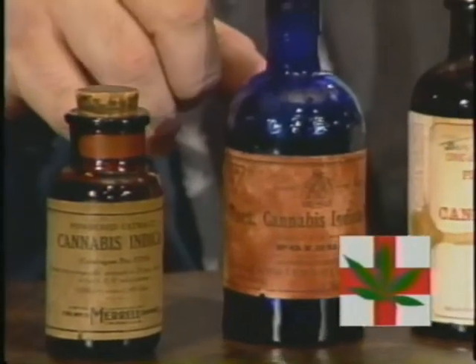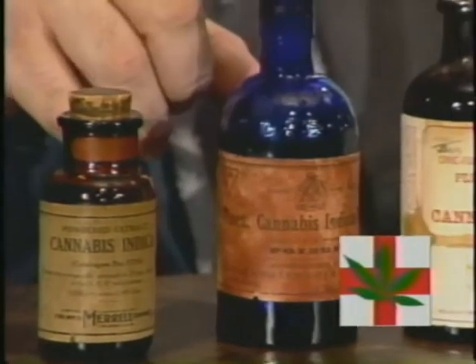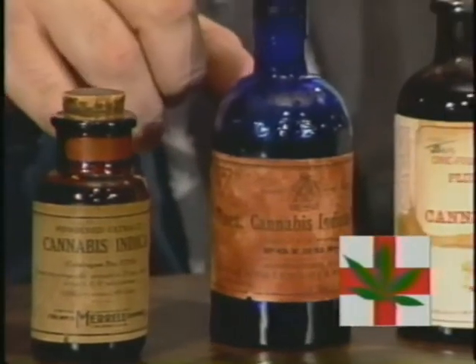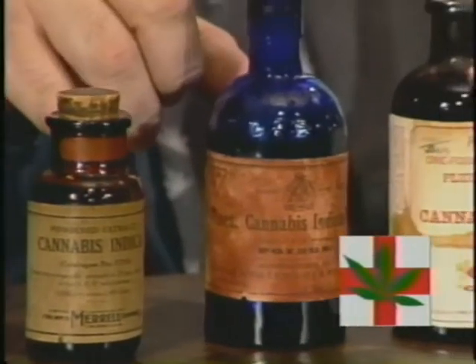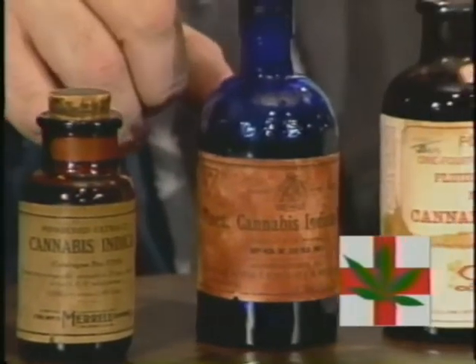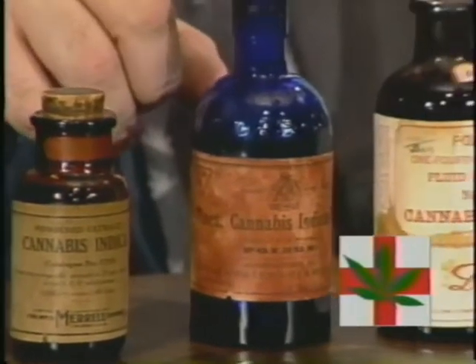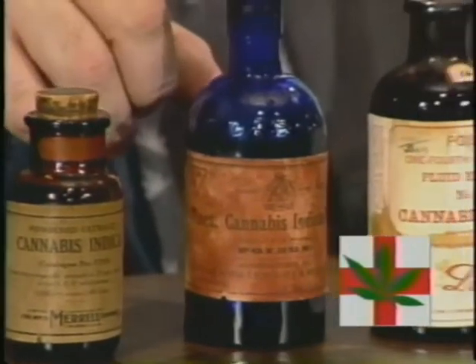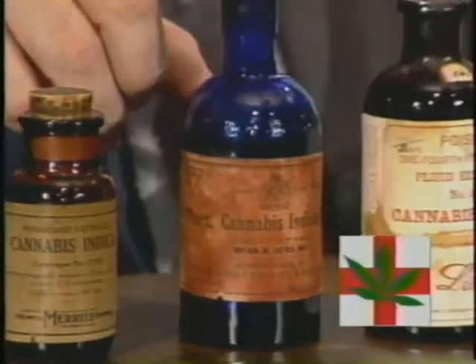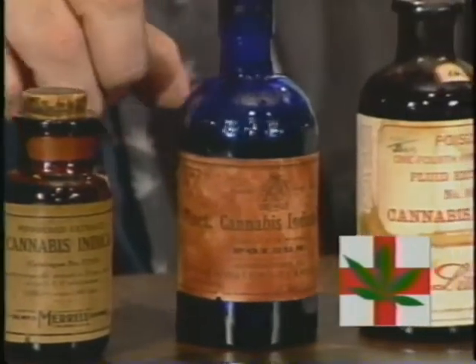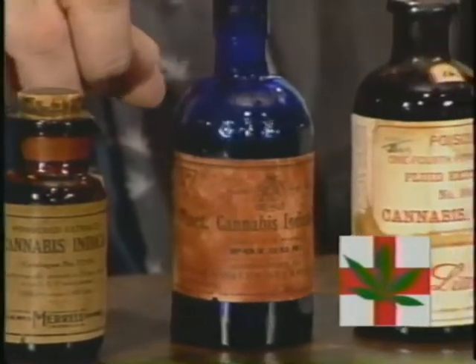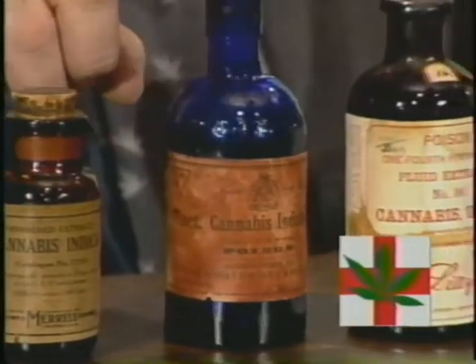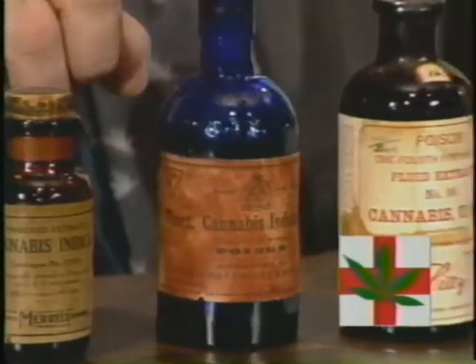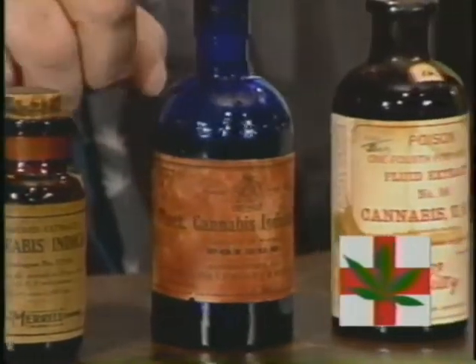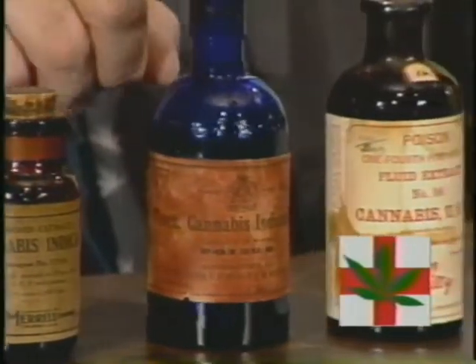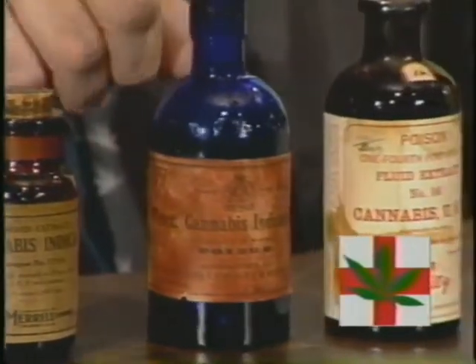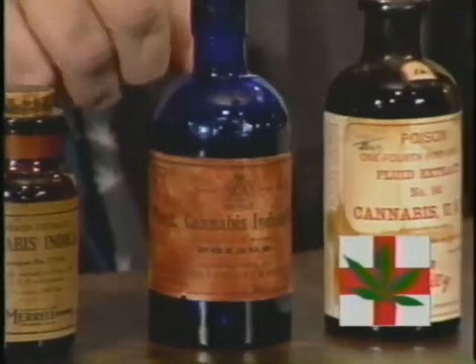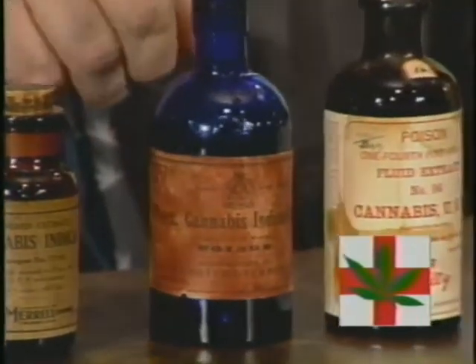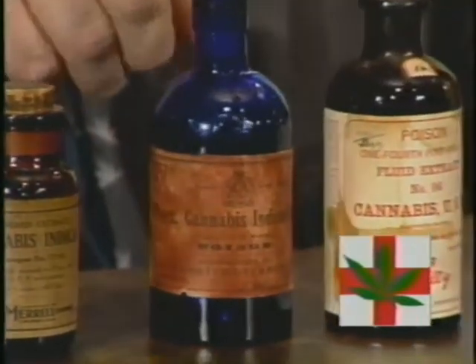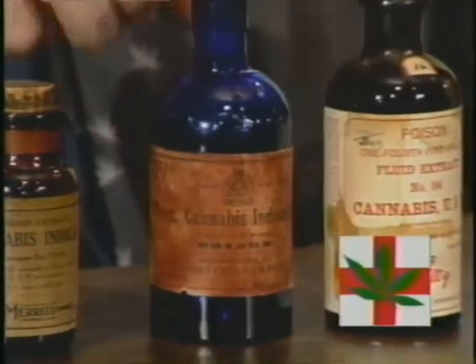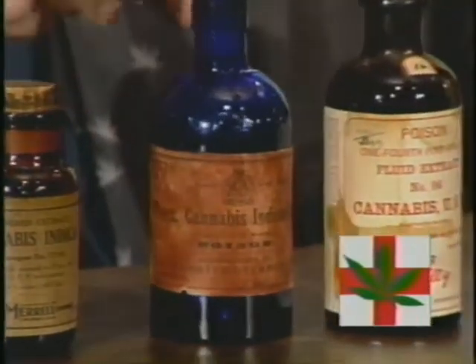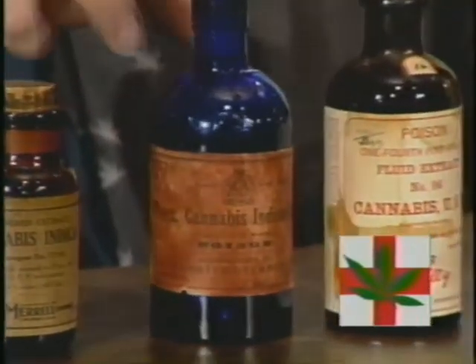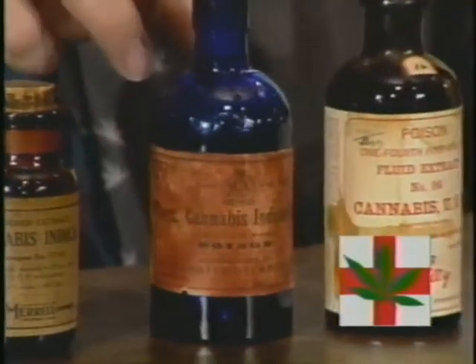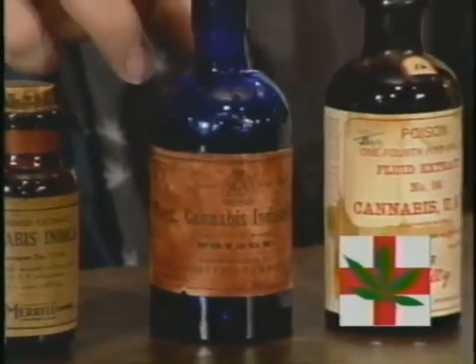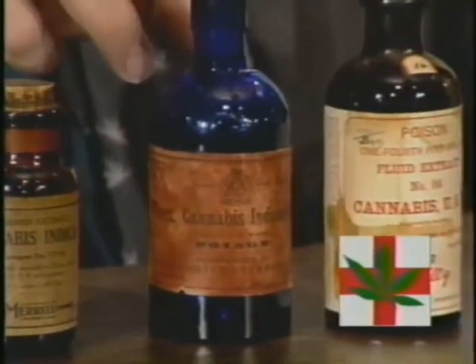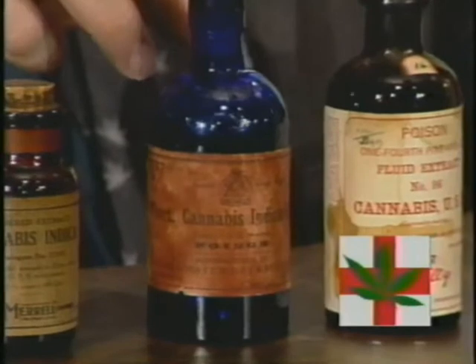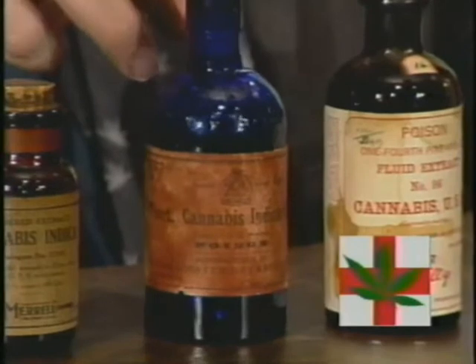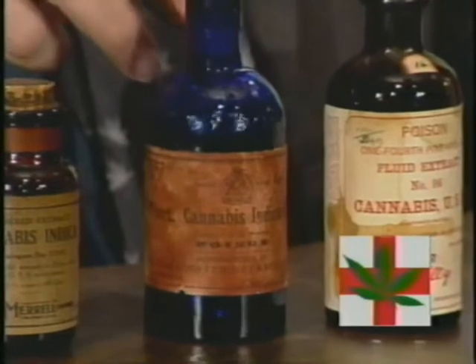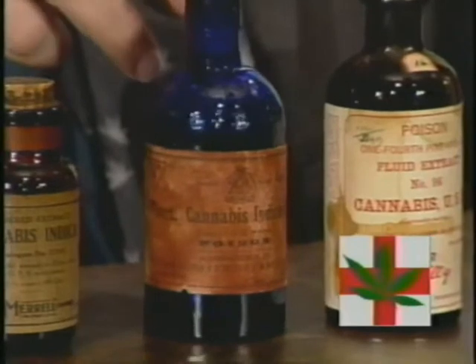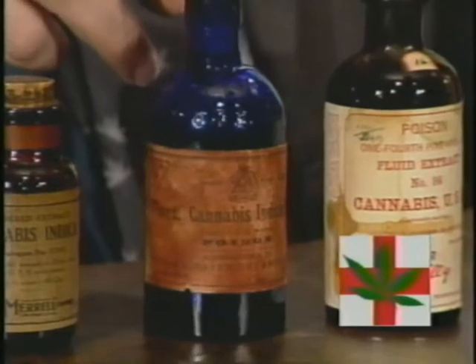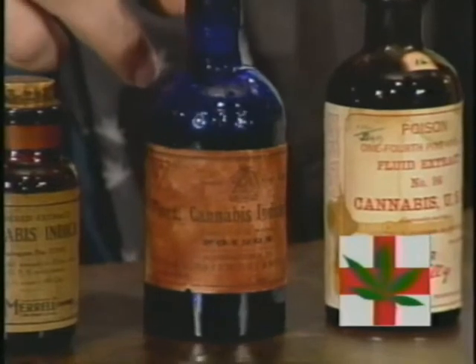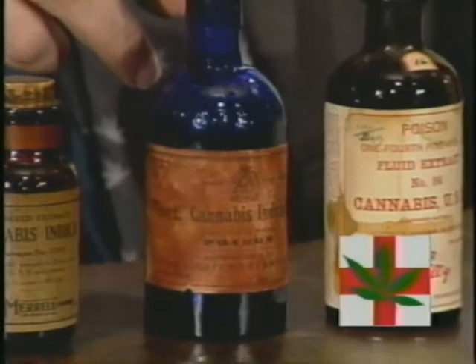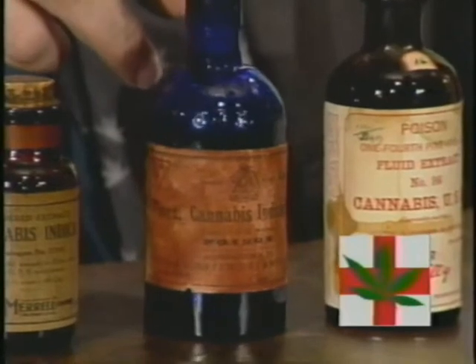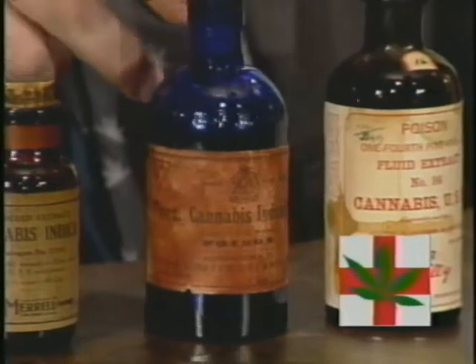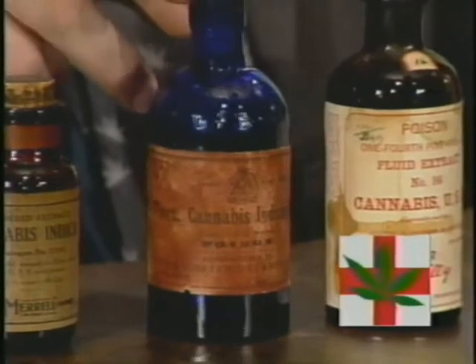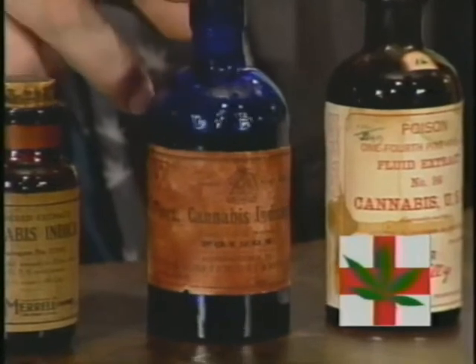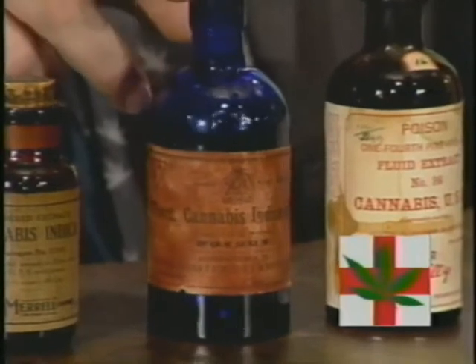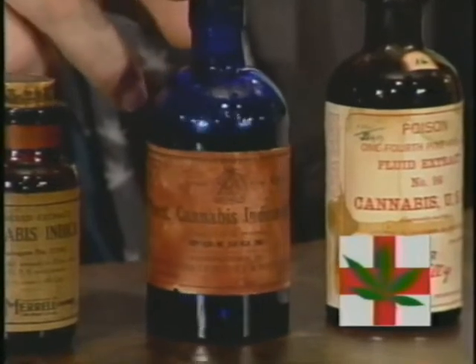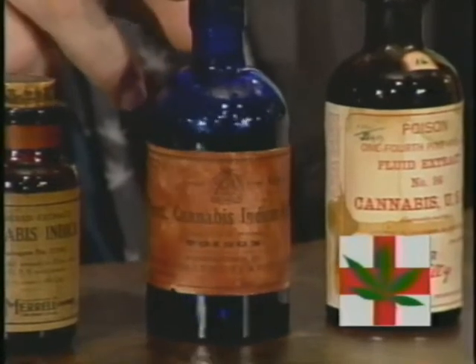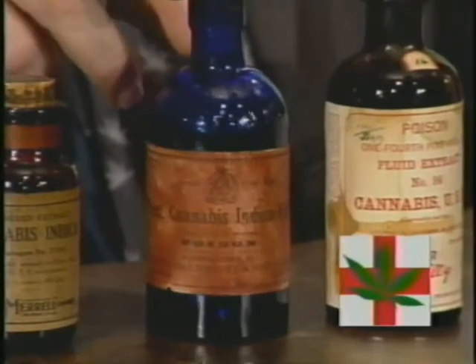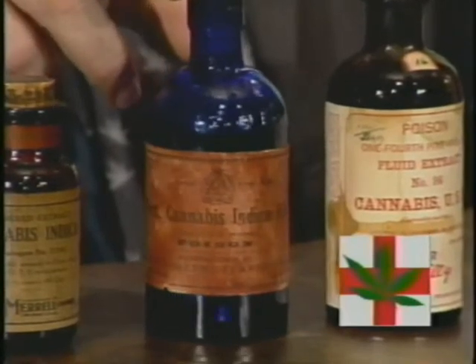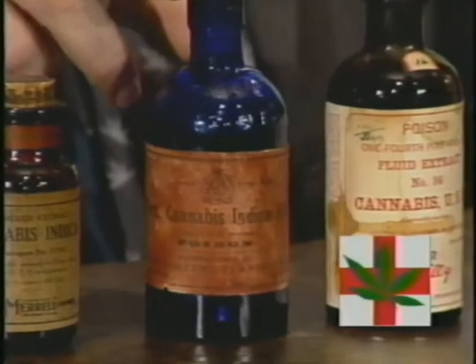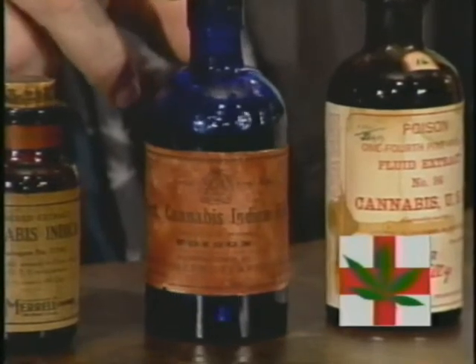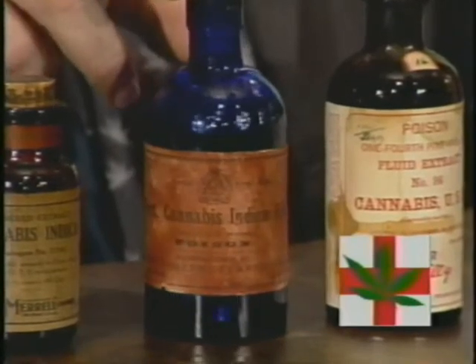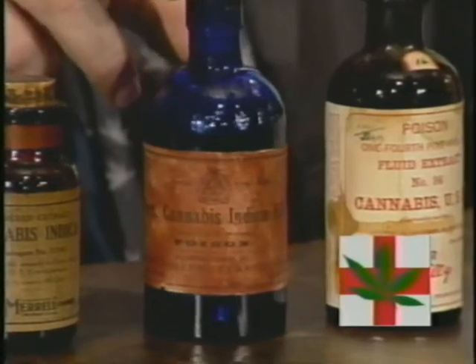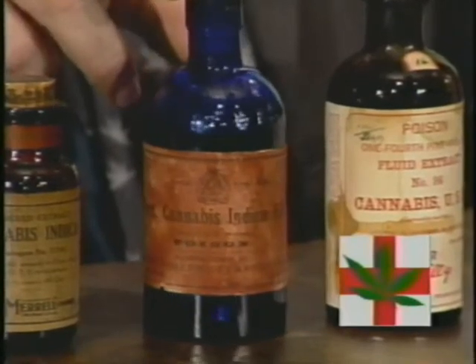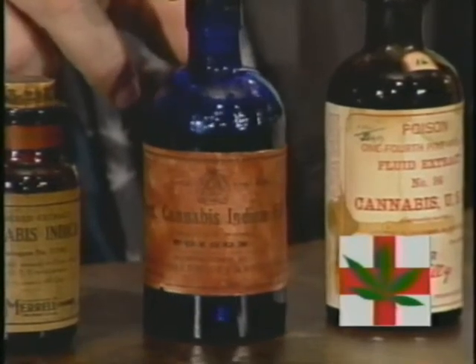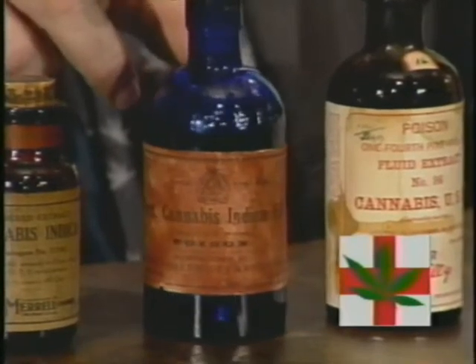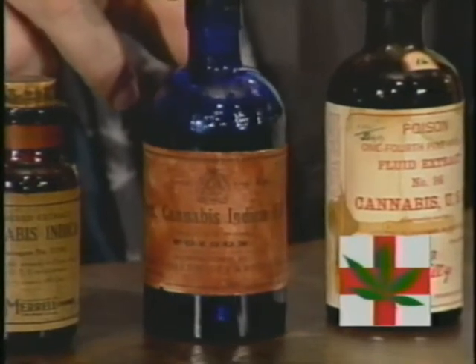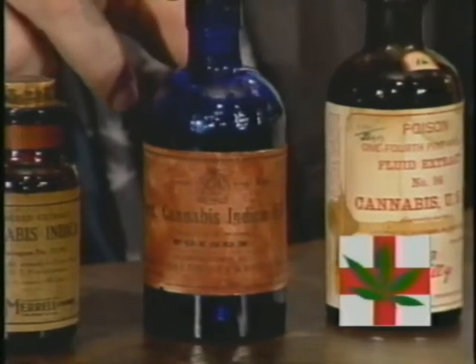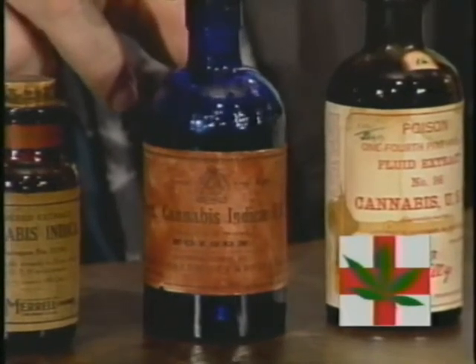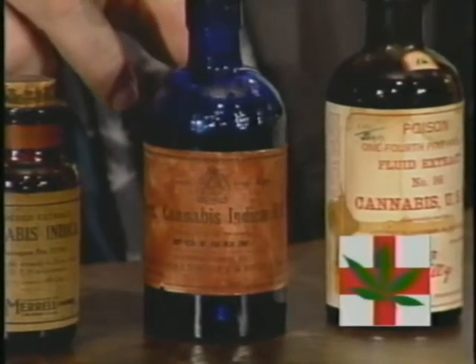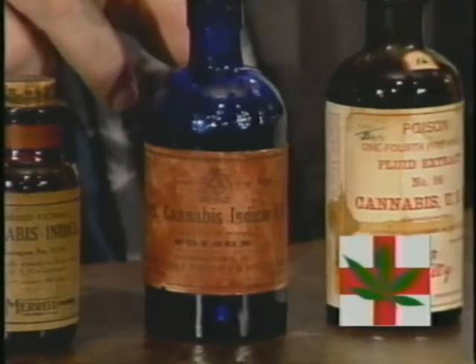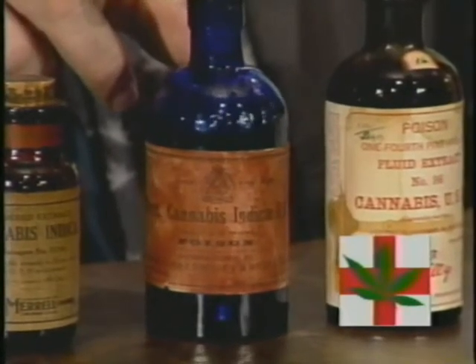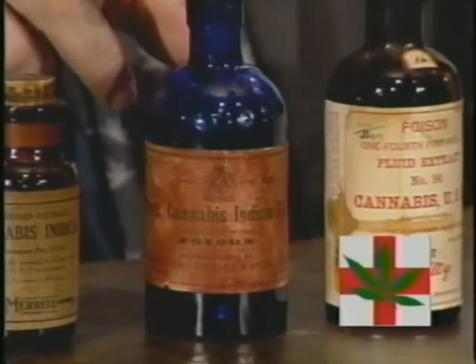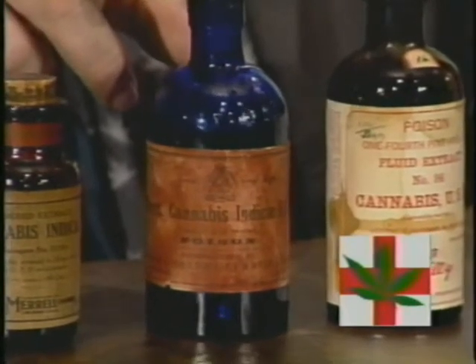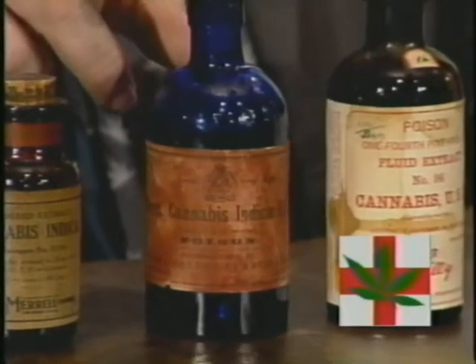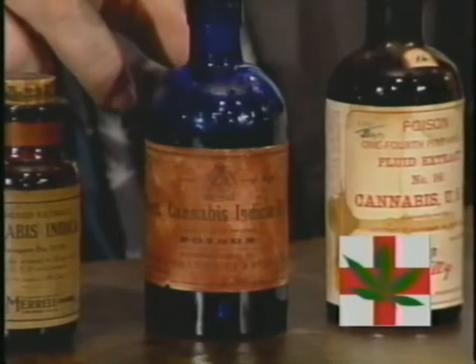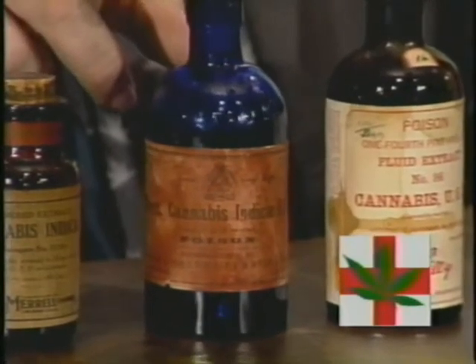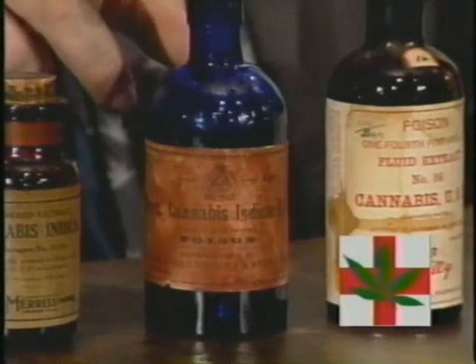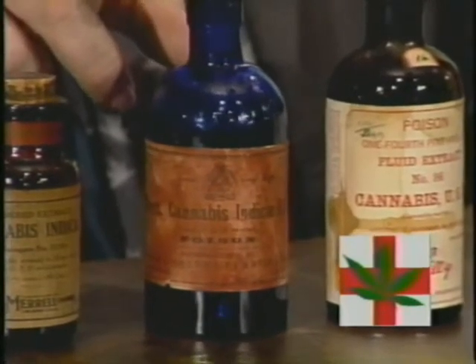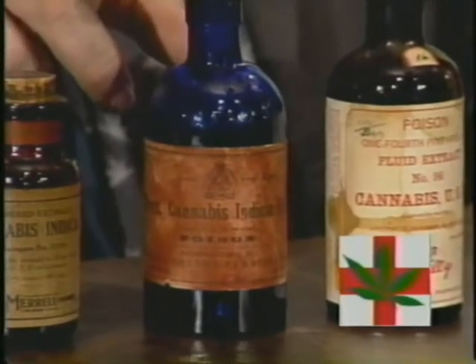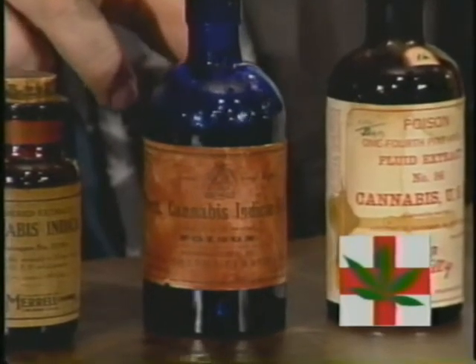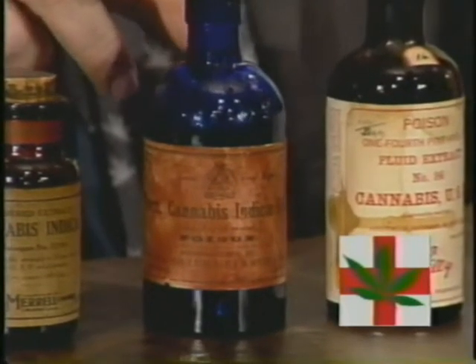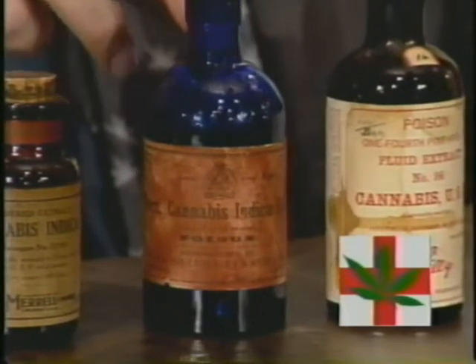Right next door, this is from Britain and it's a fluid extract of cannabis indica from Great Britain.